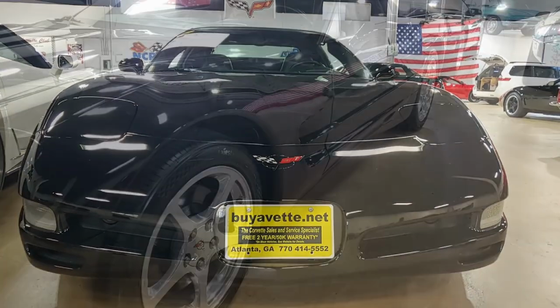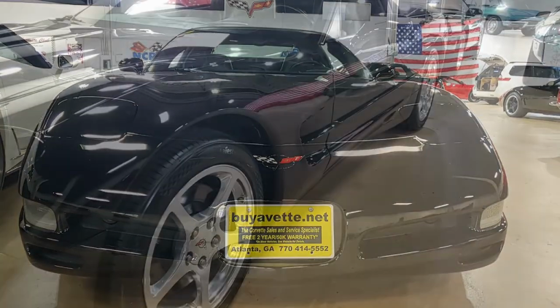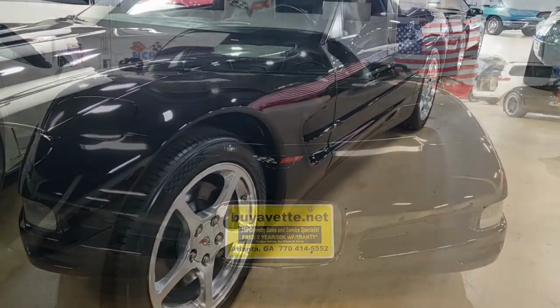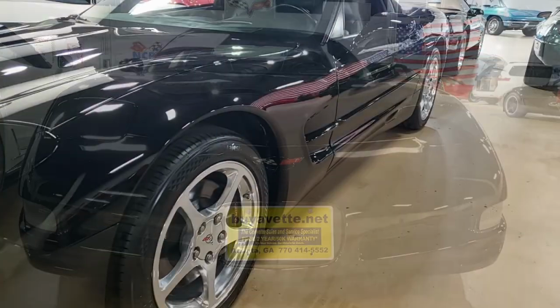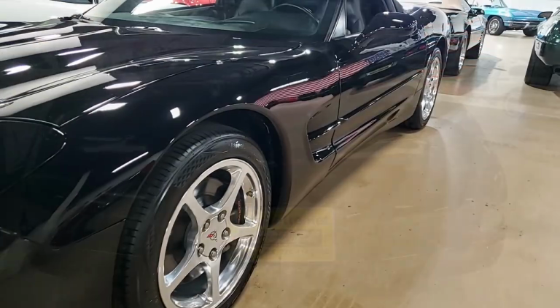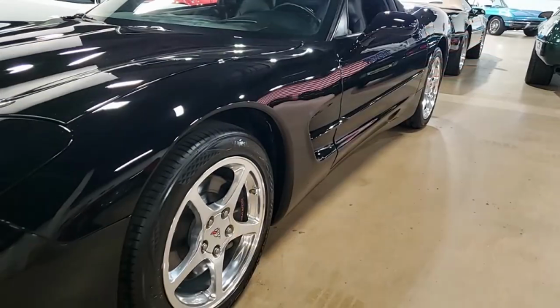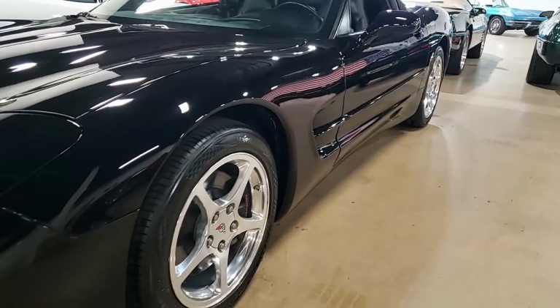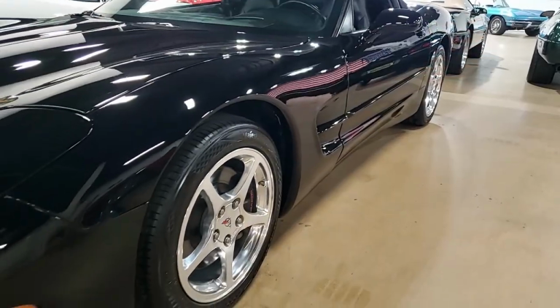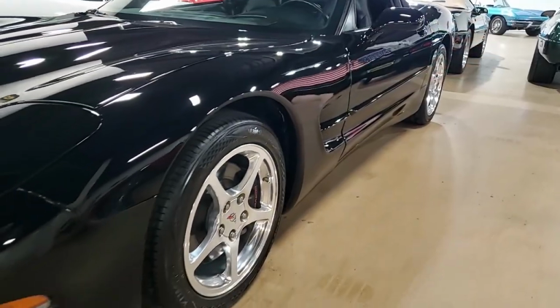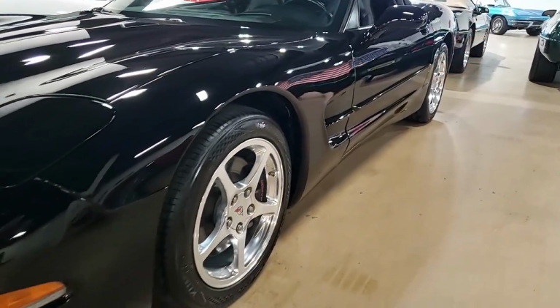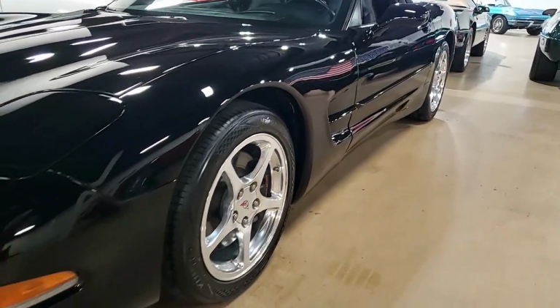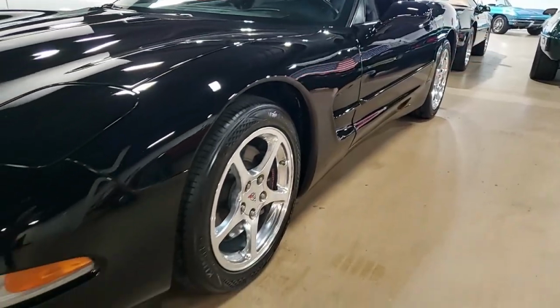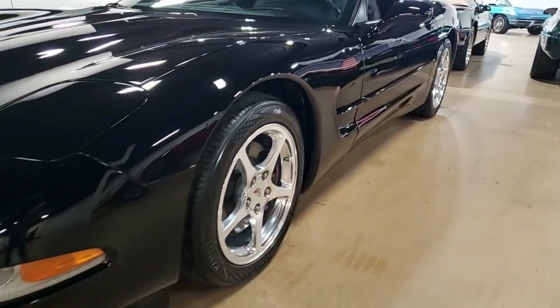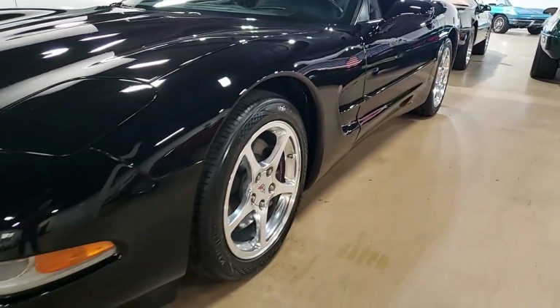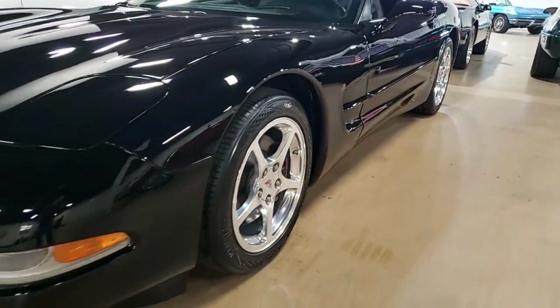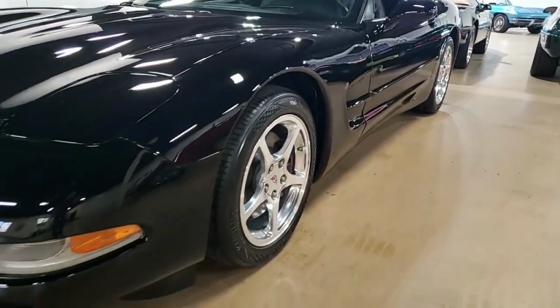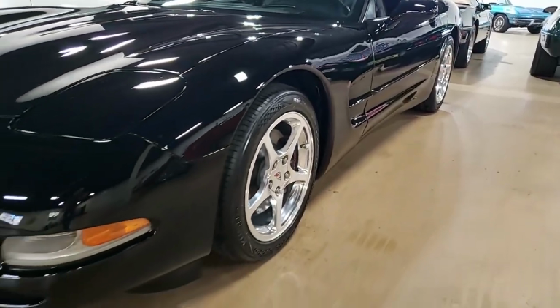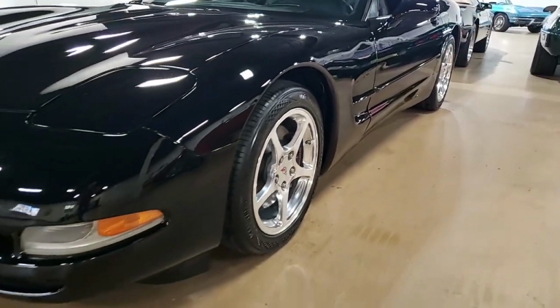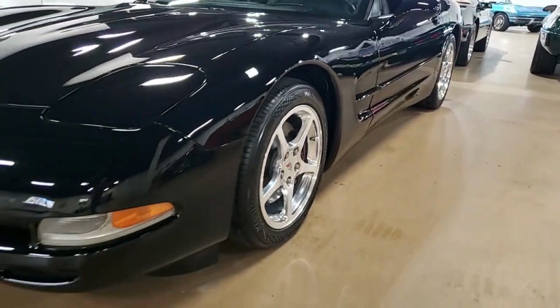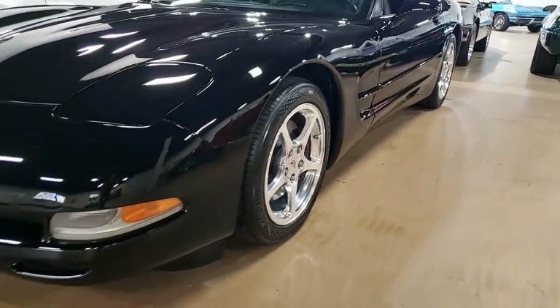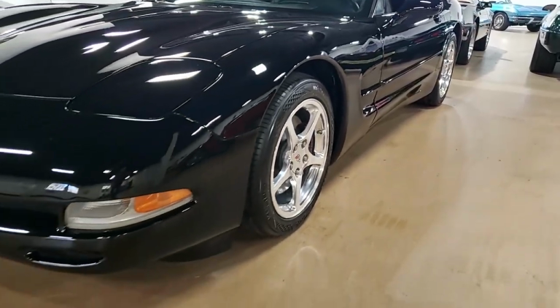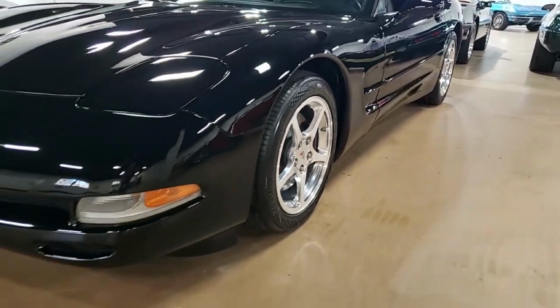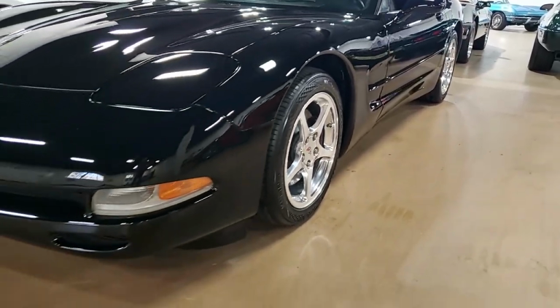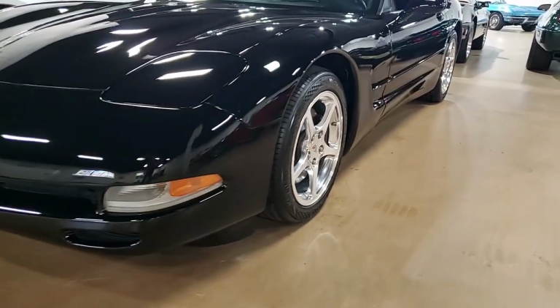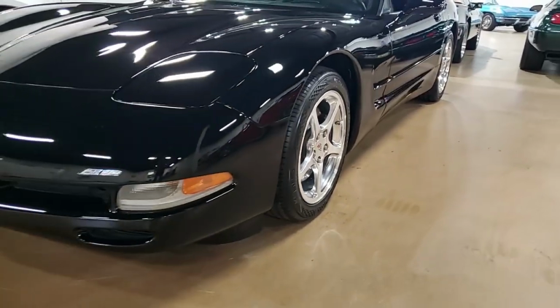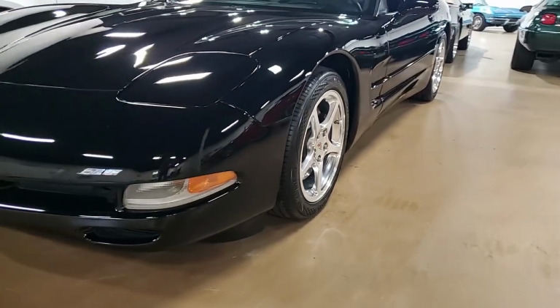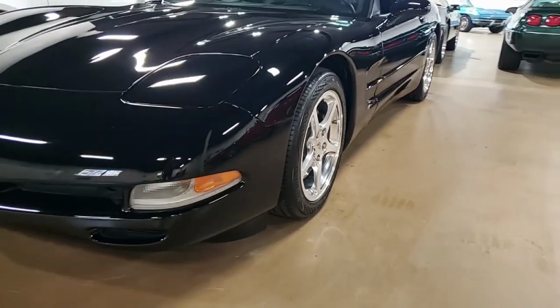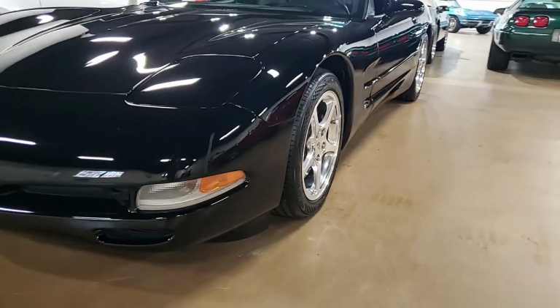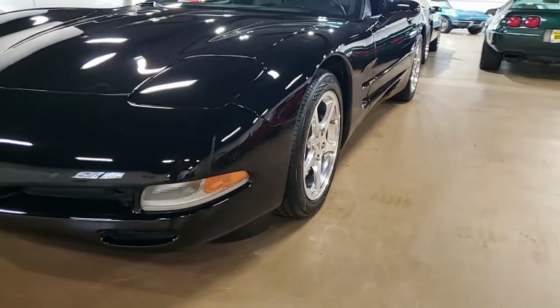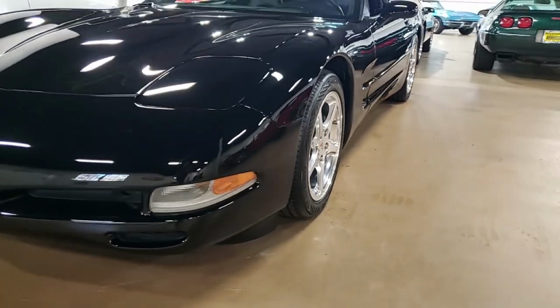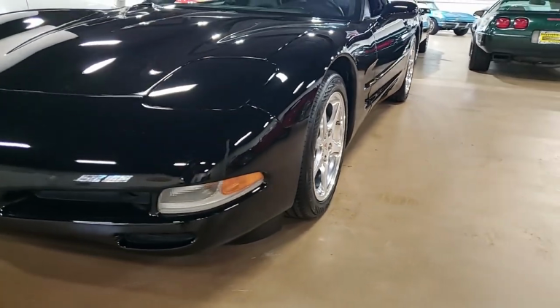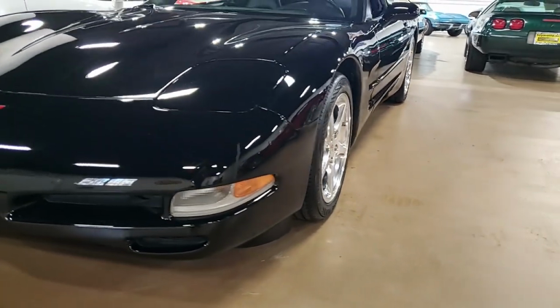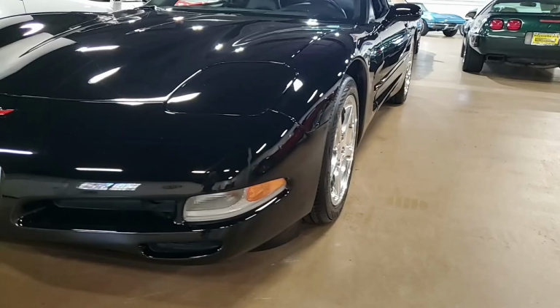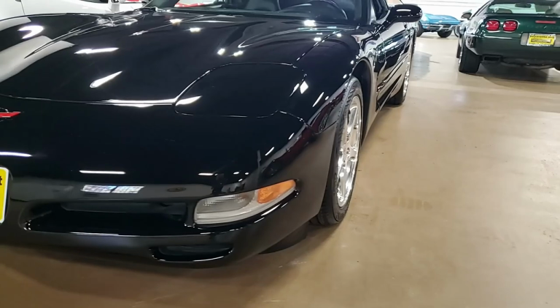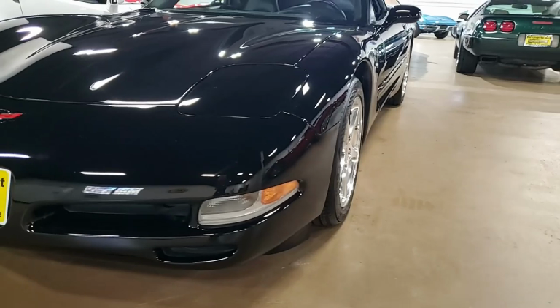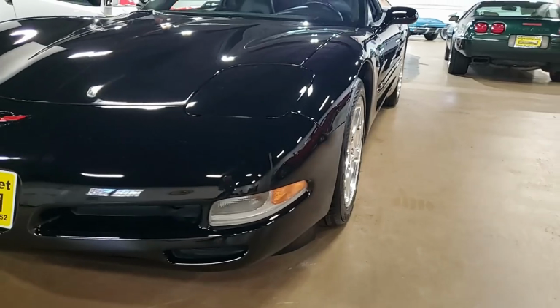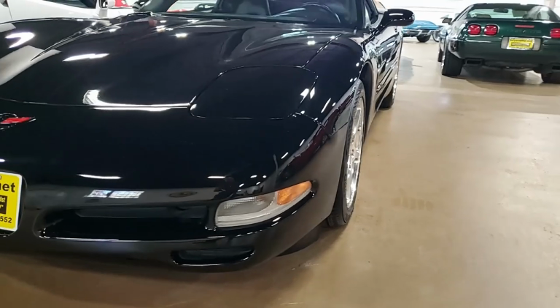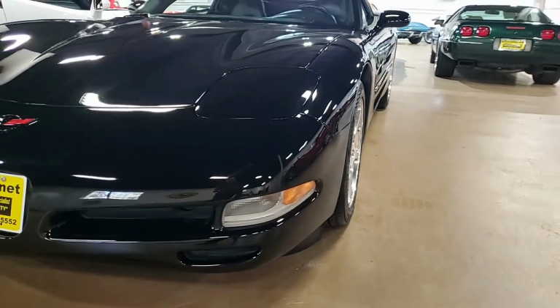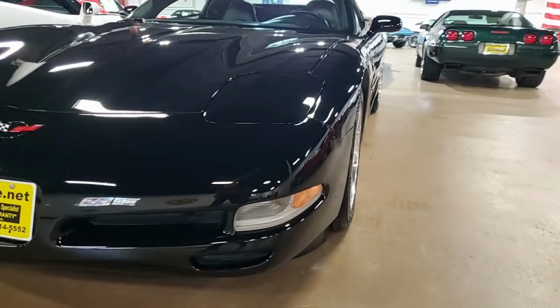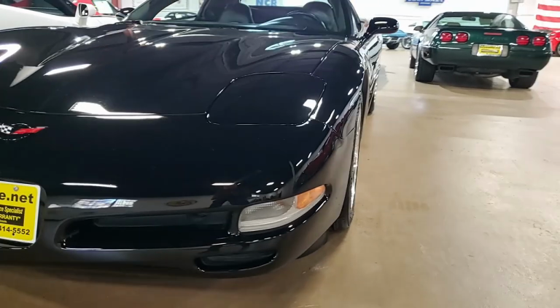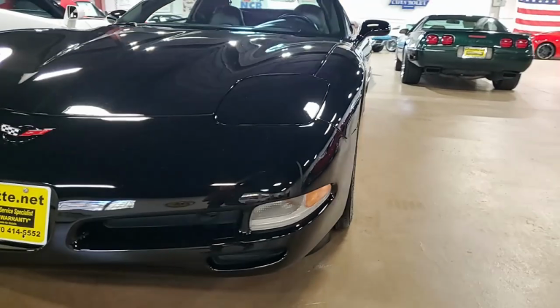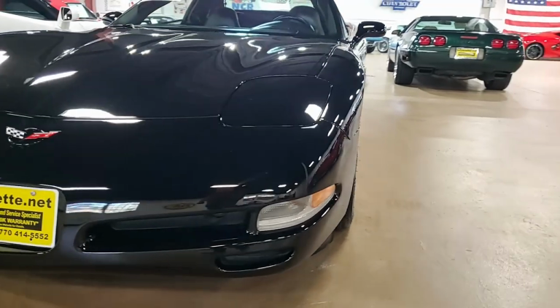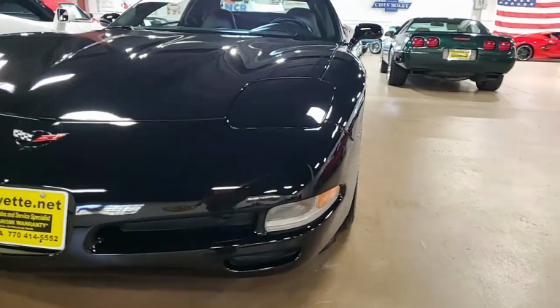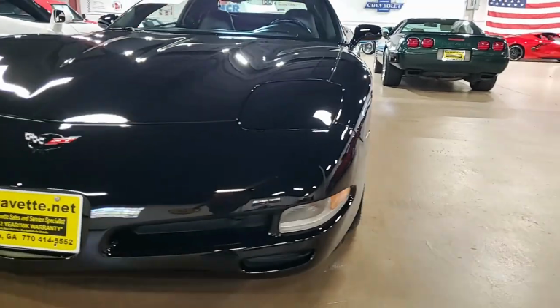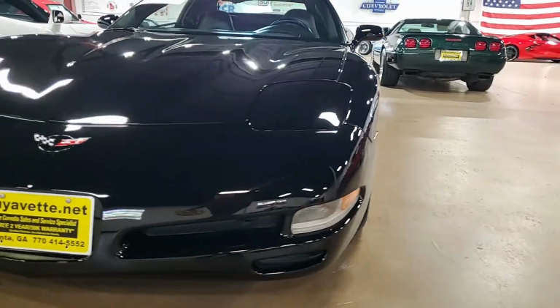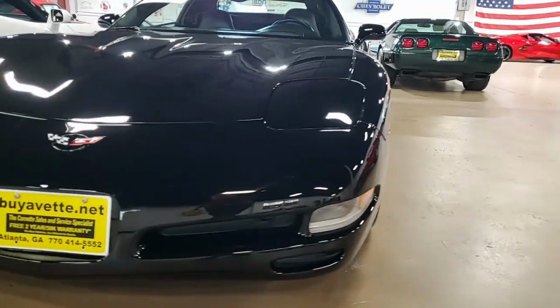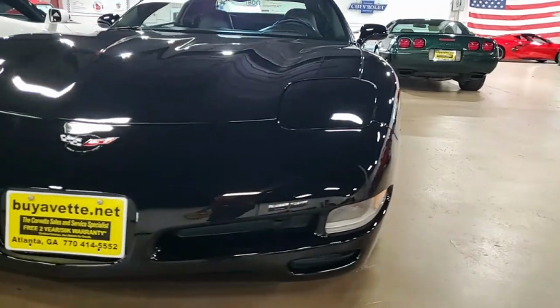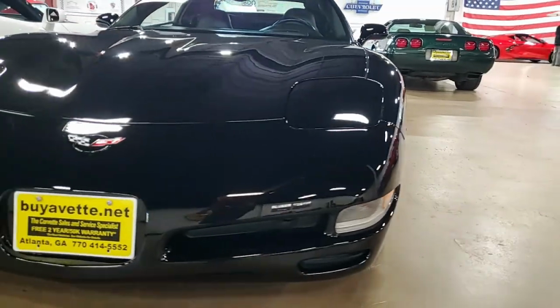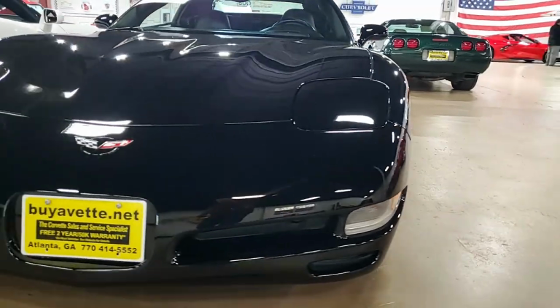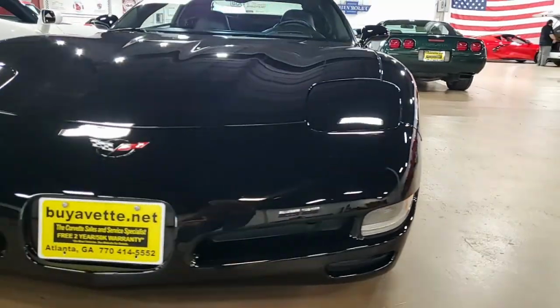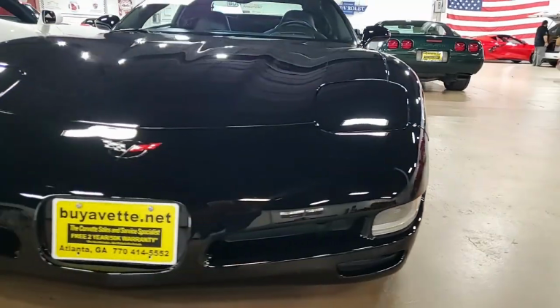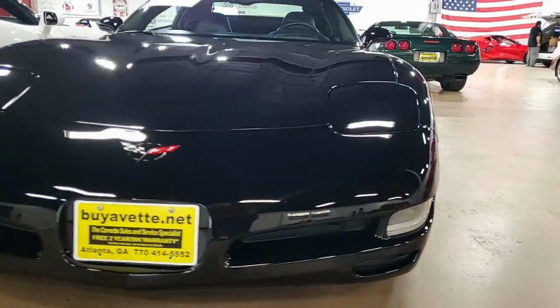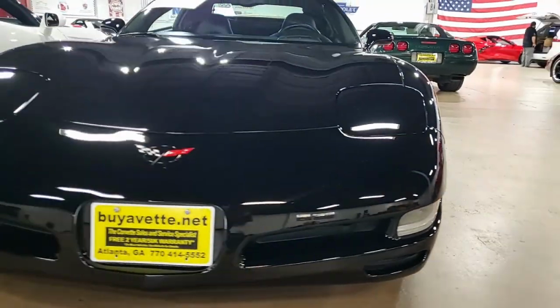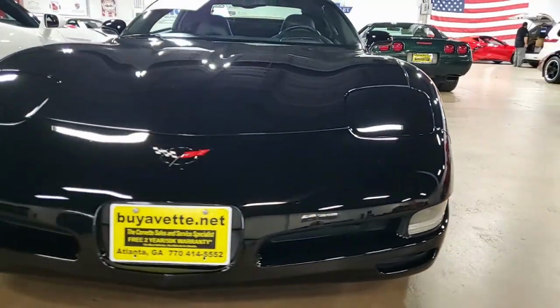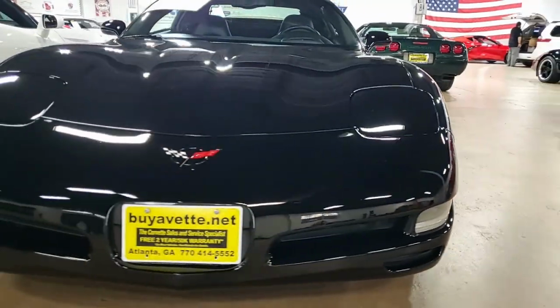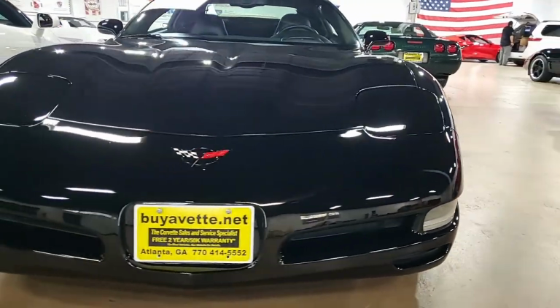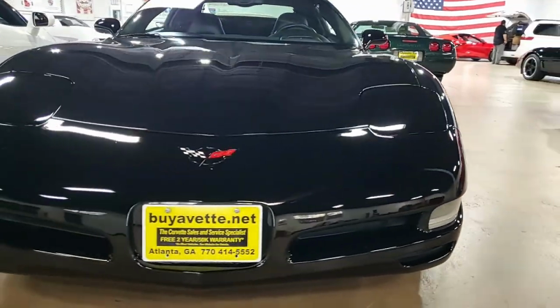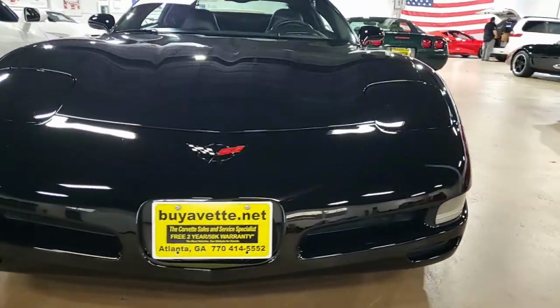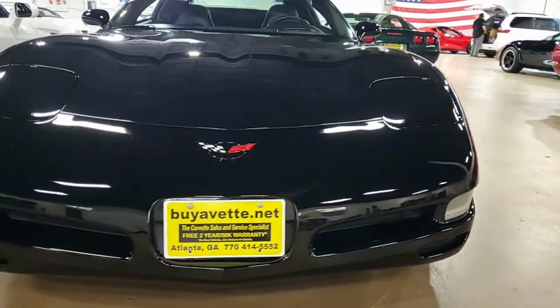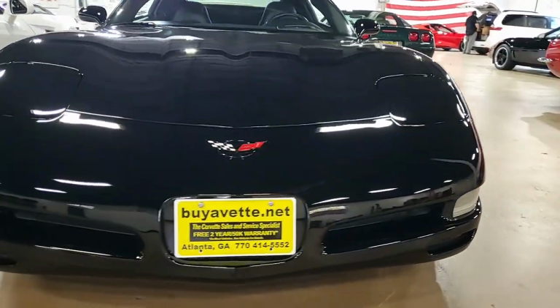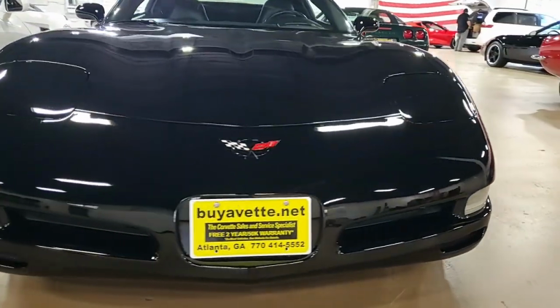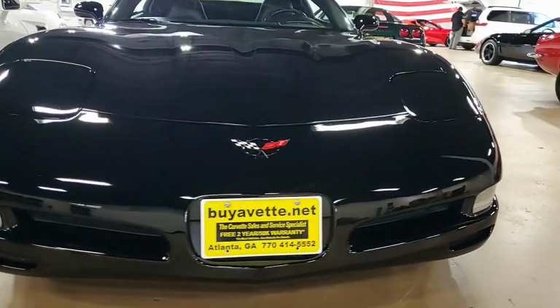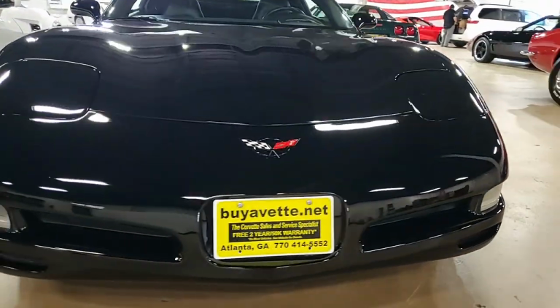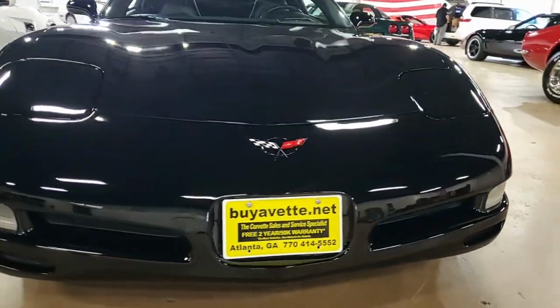If you'd like to know more about the pricing and see other detailed photos of this car, click the link right below this video and you'll get all of that information.